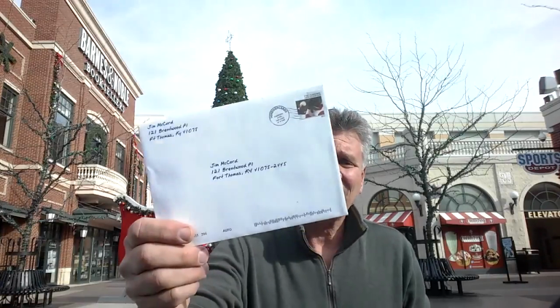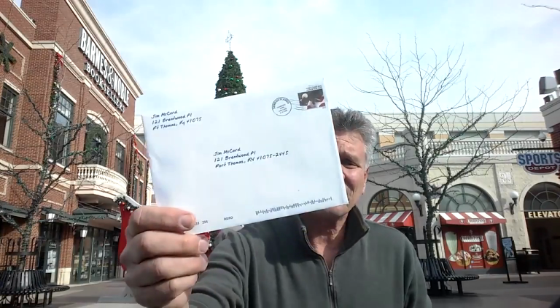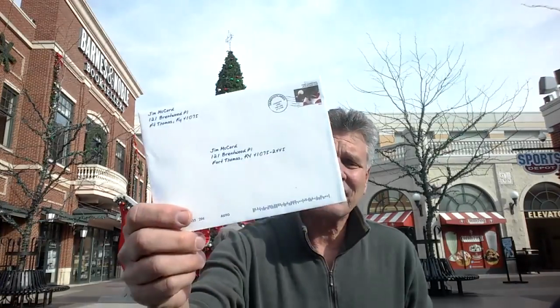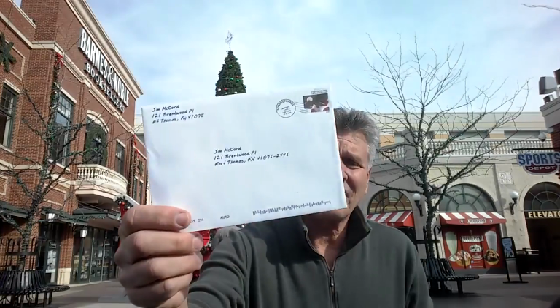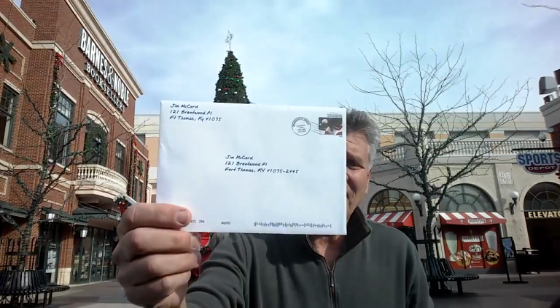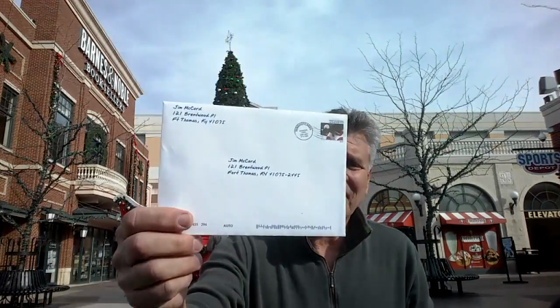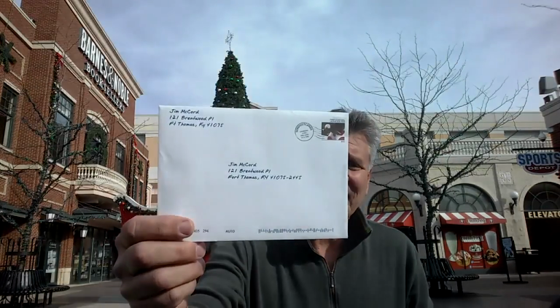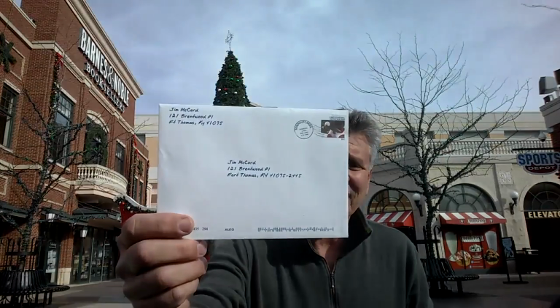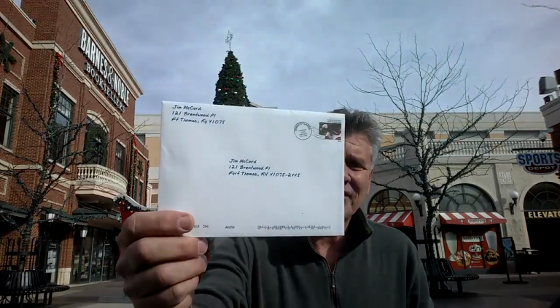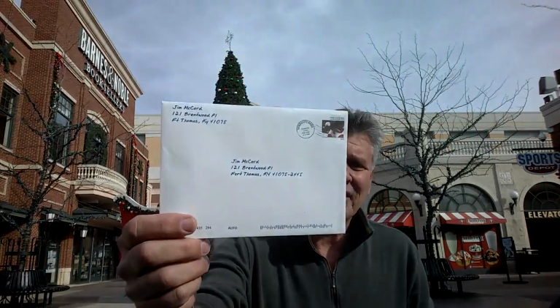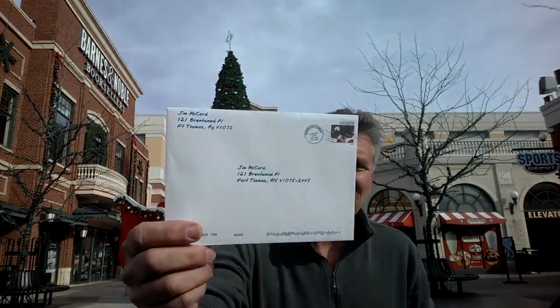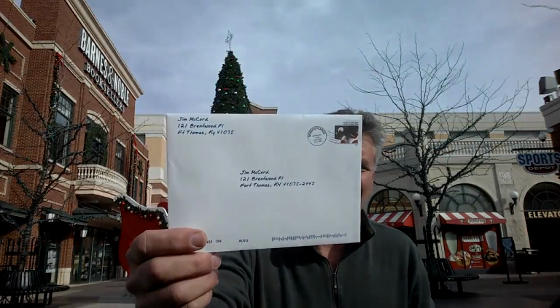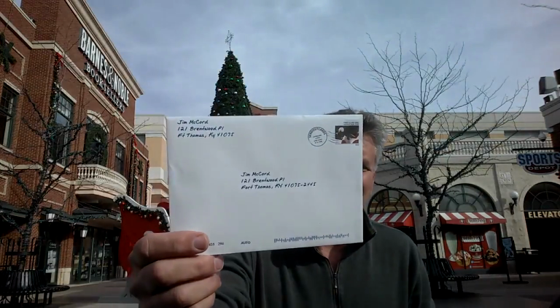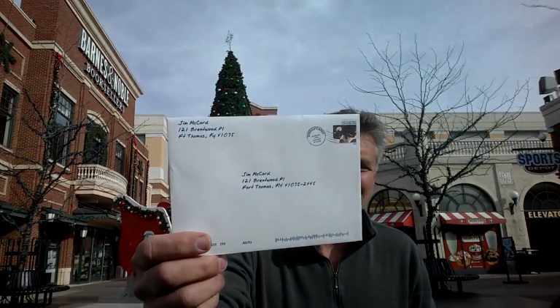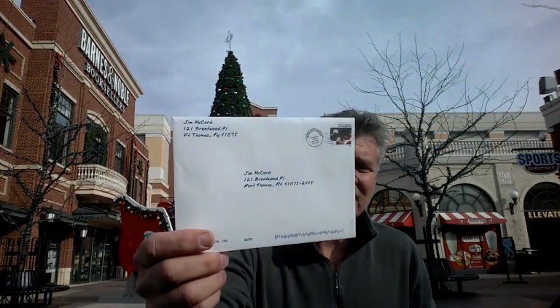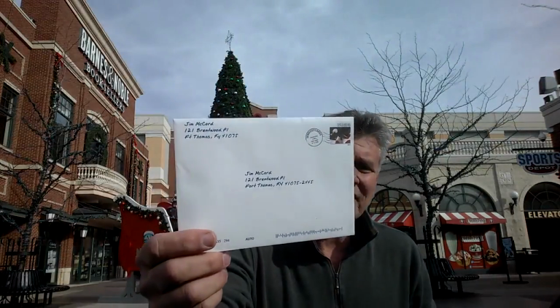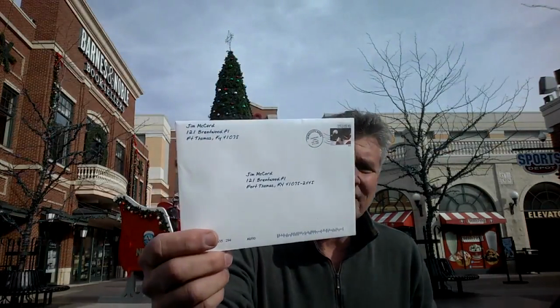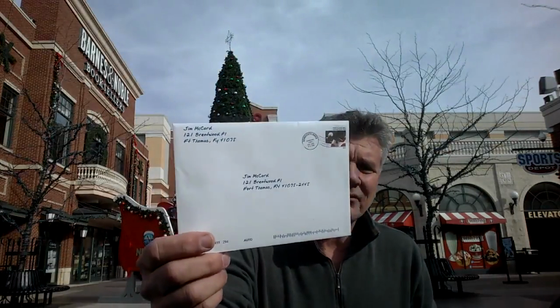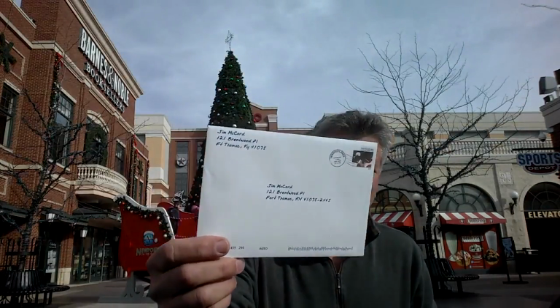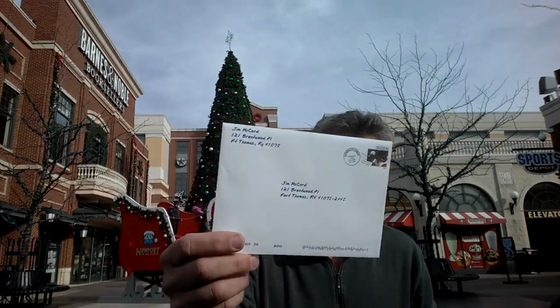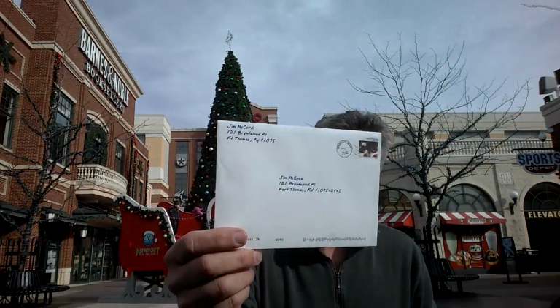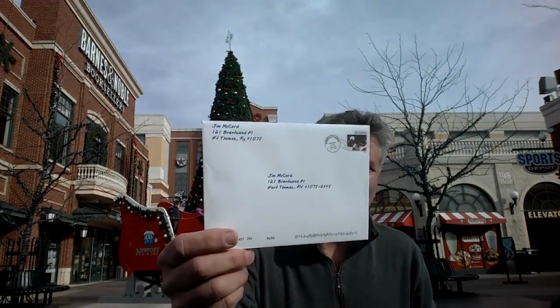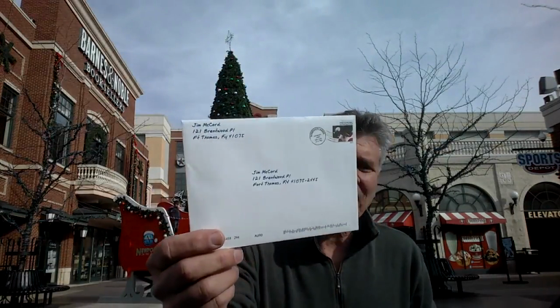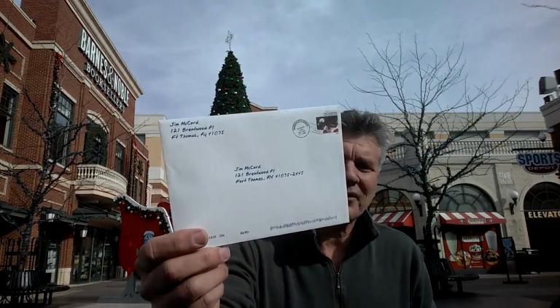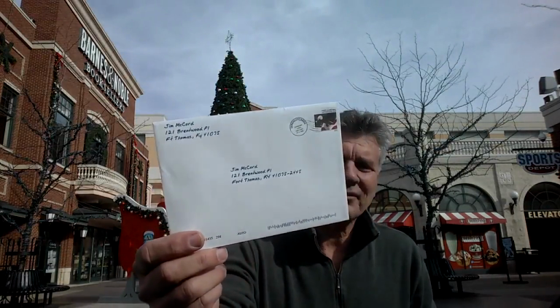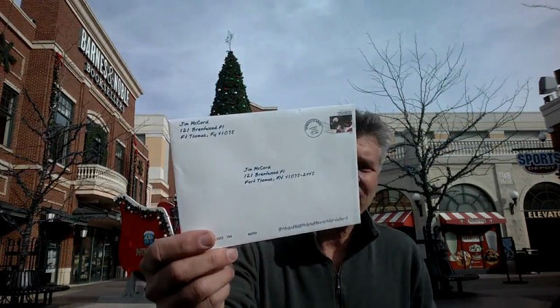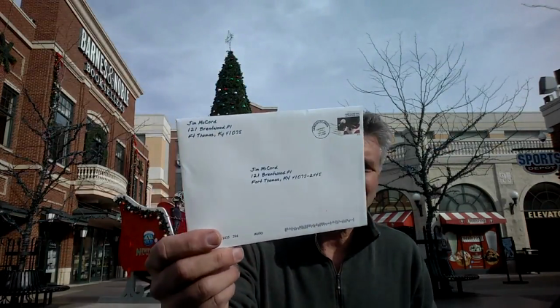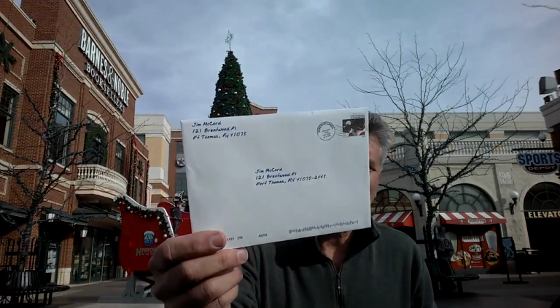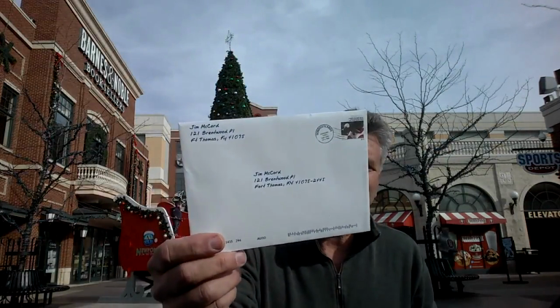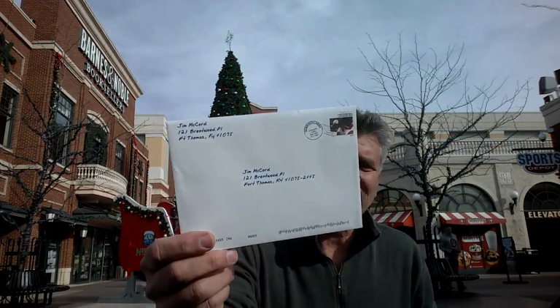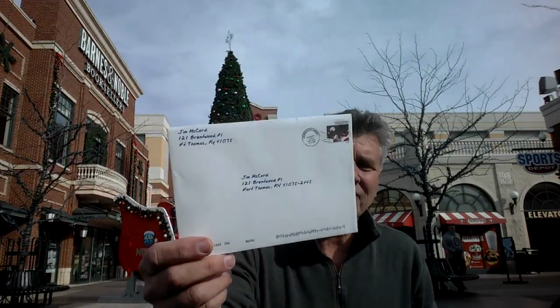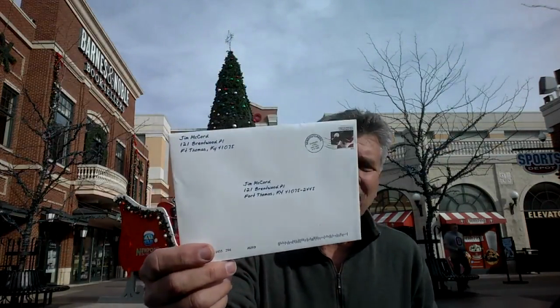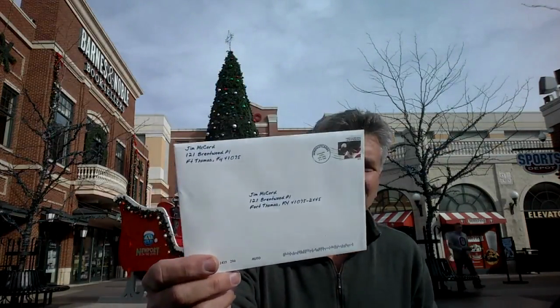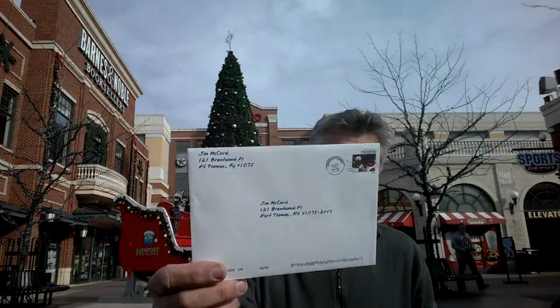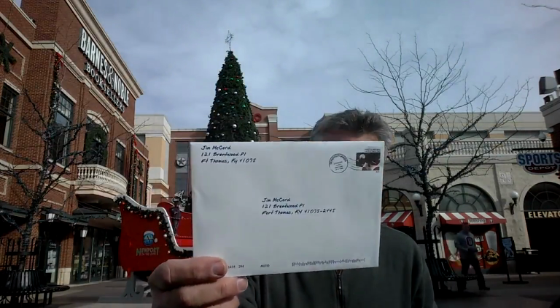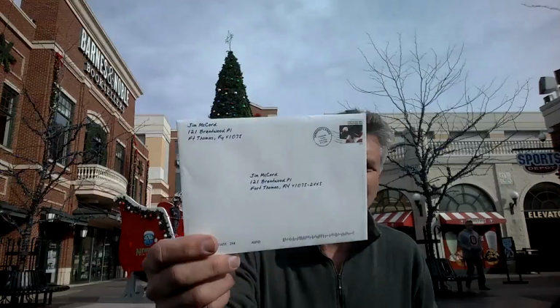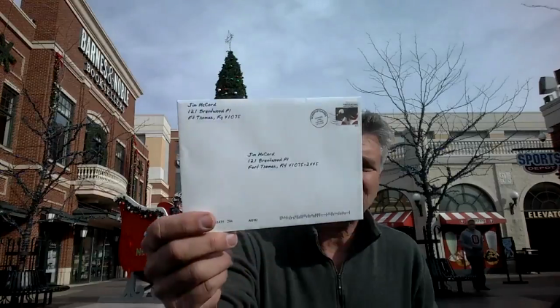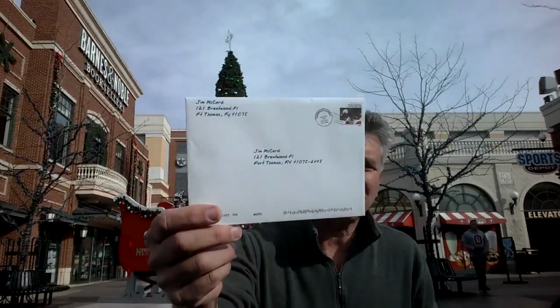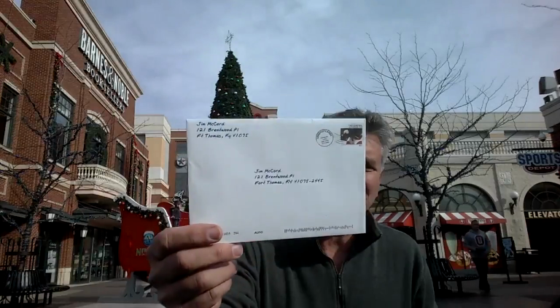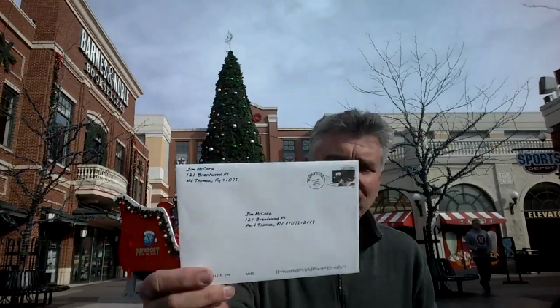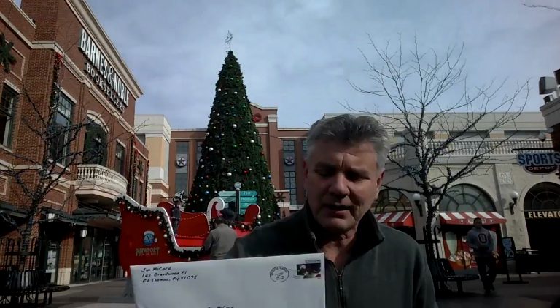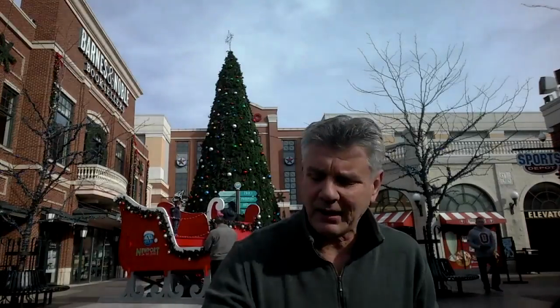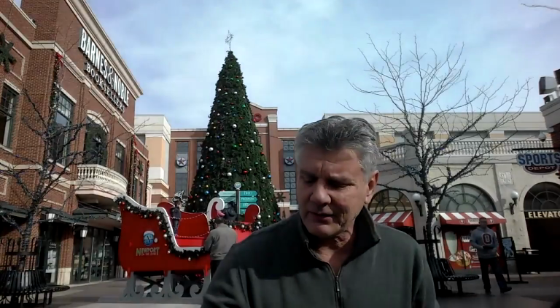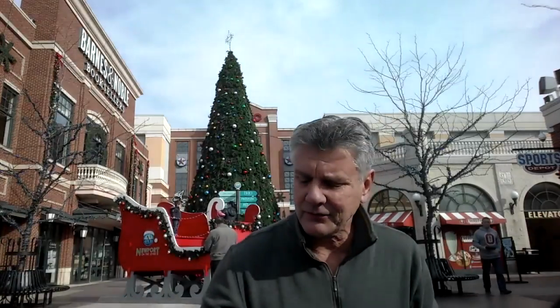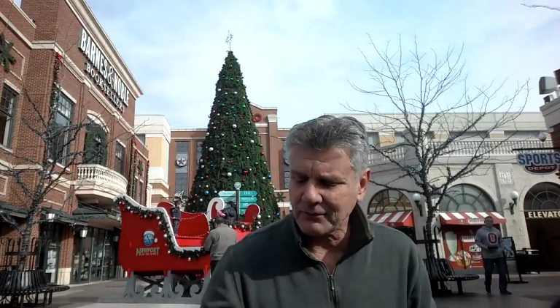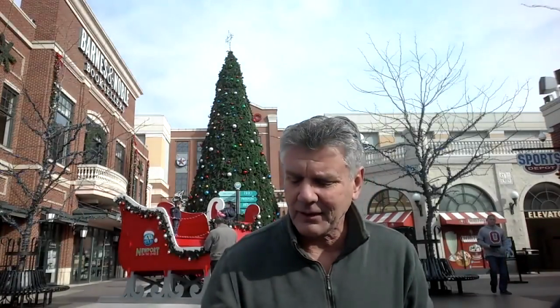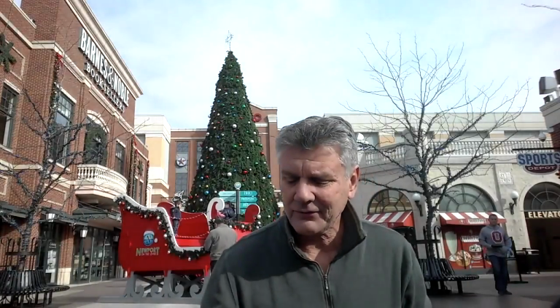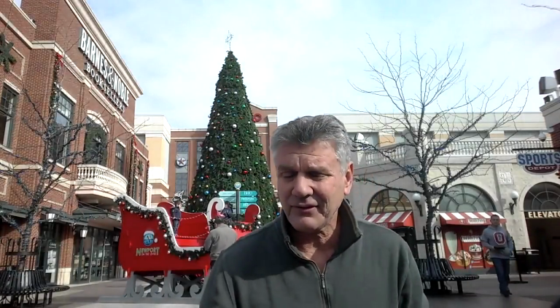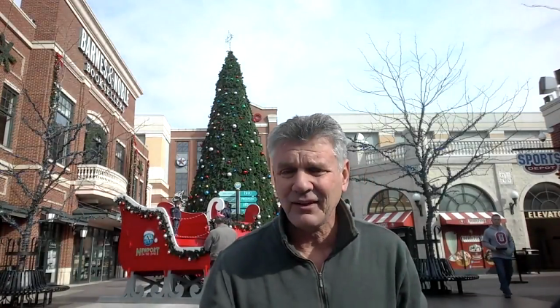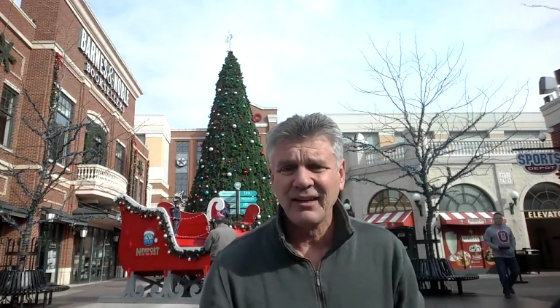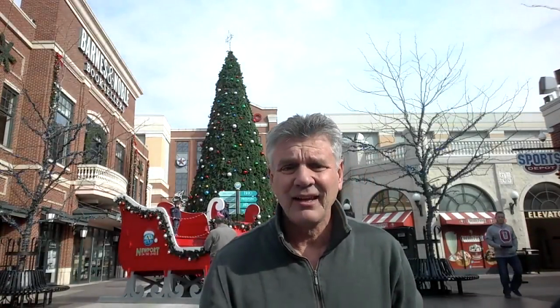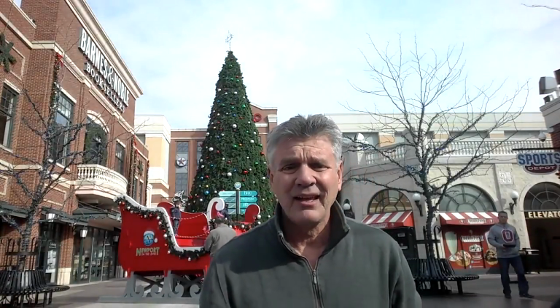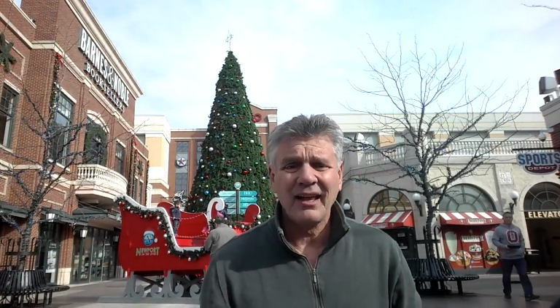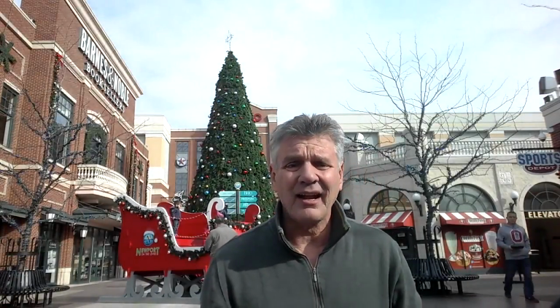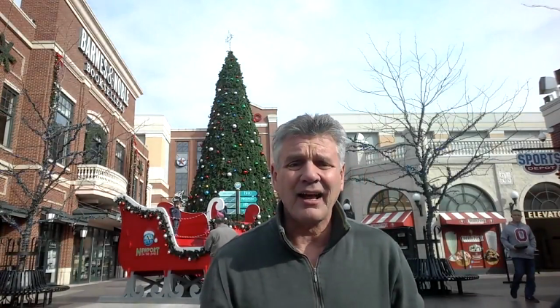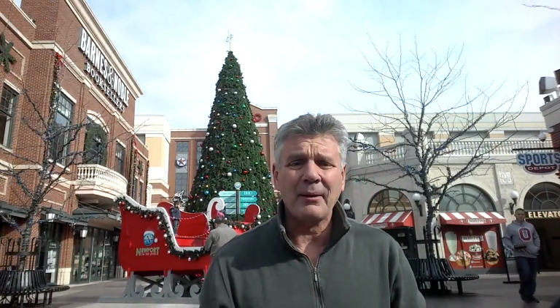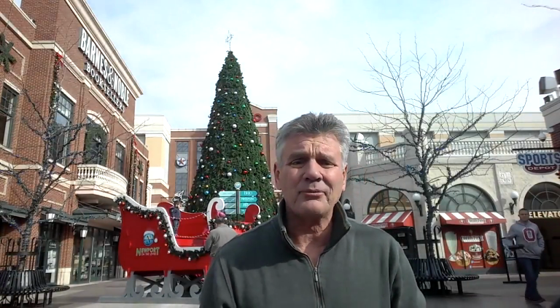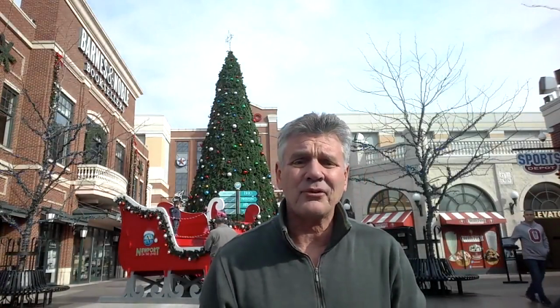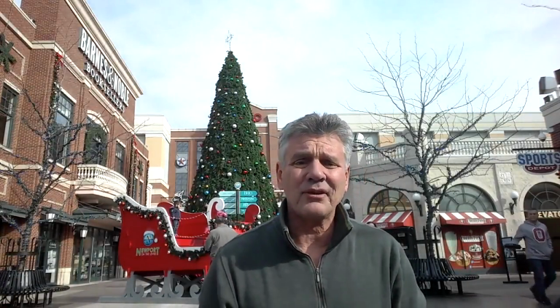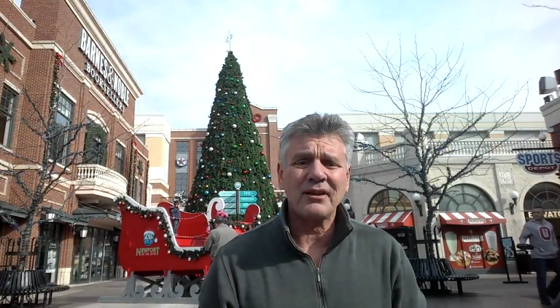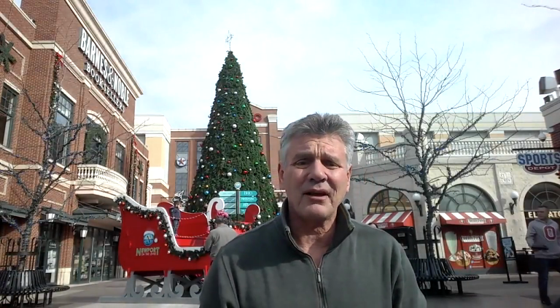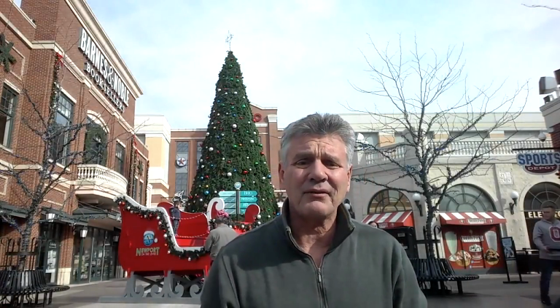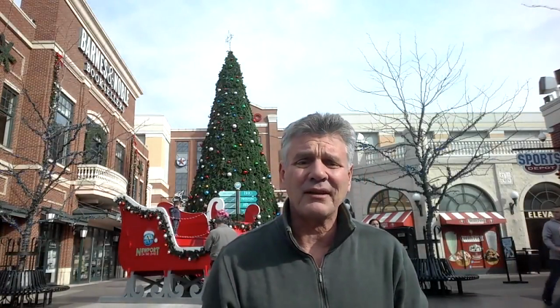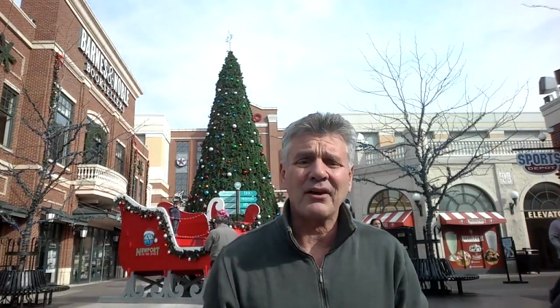Here's the card it gets delivered in. It looks like a Christmas card — hand addressed, or appears to be hand addressed — and I absolutely love it.